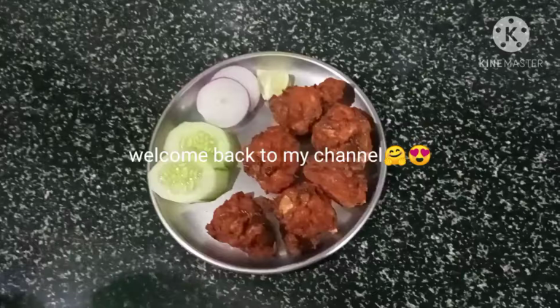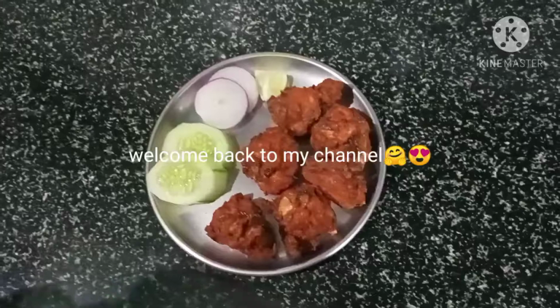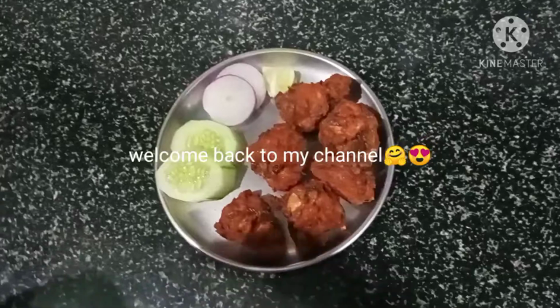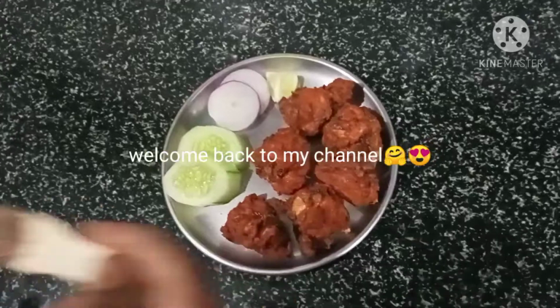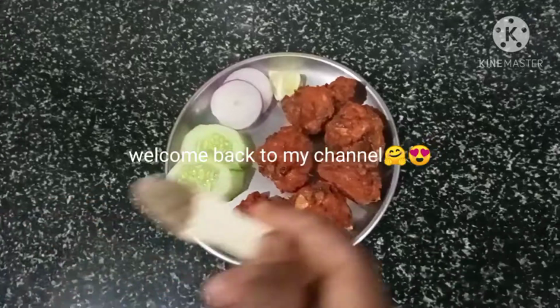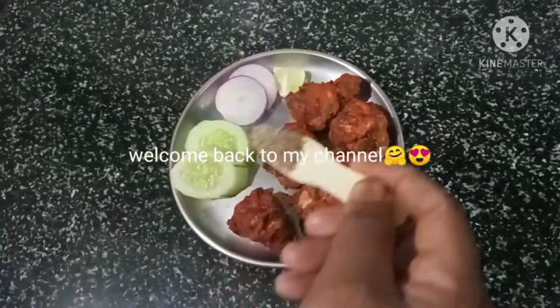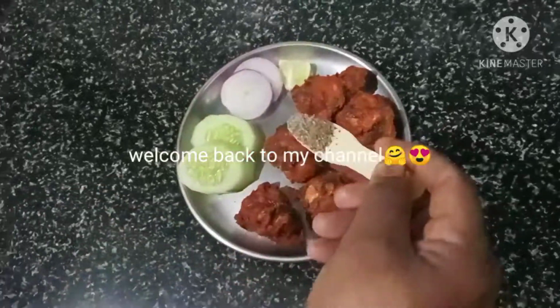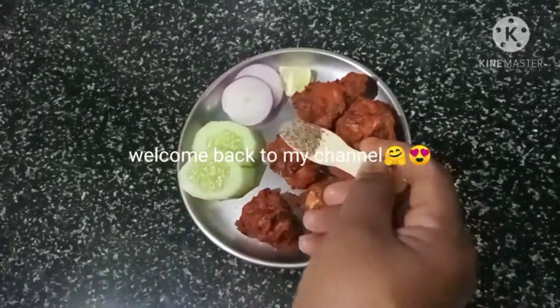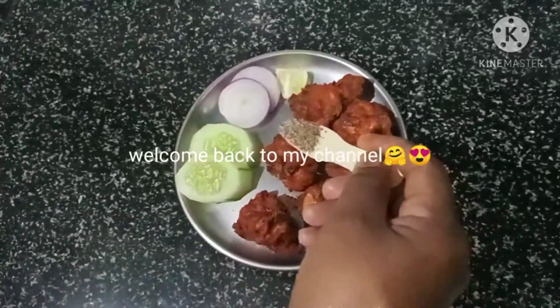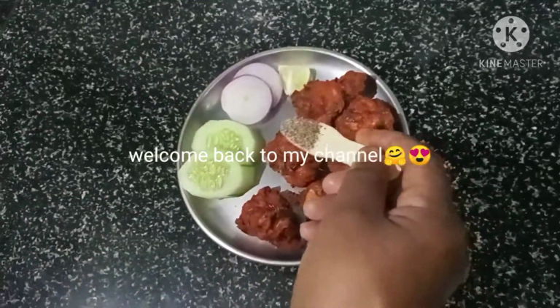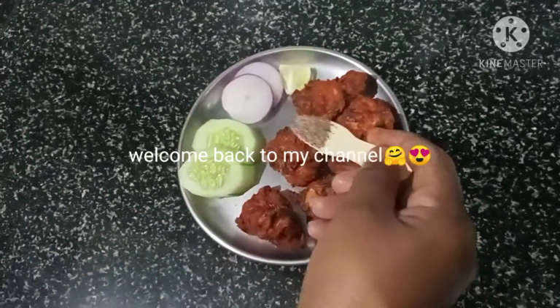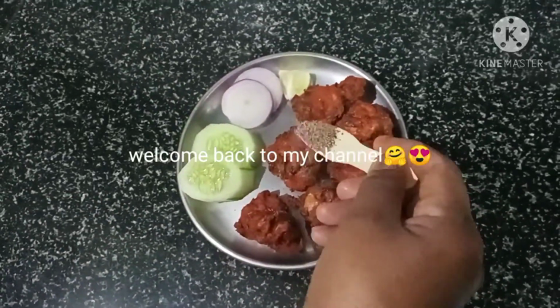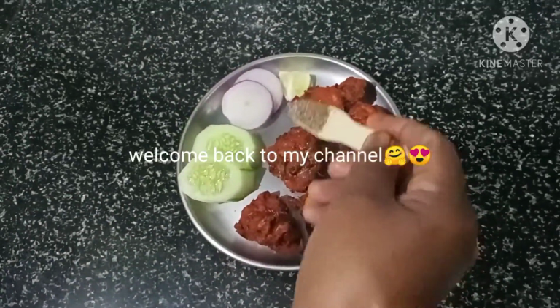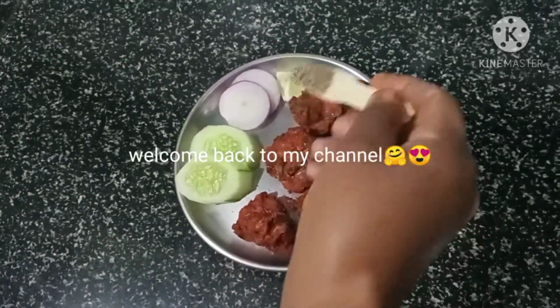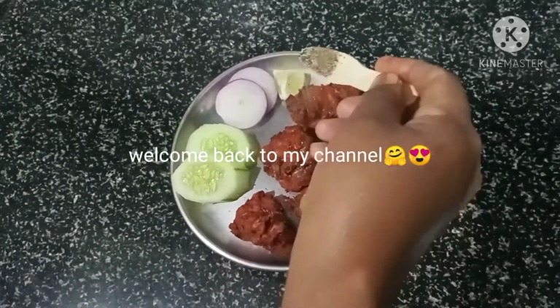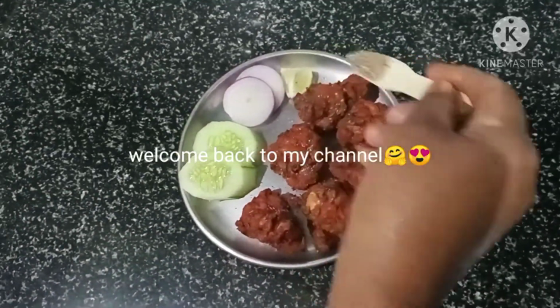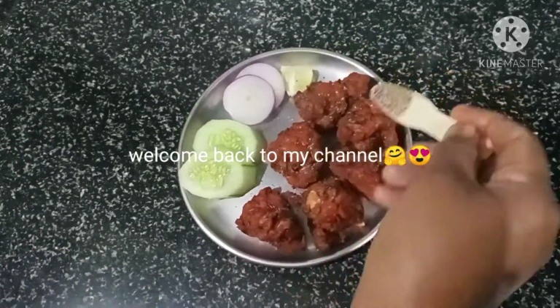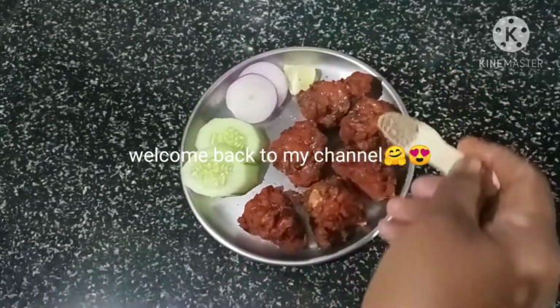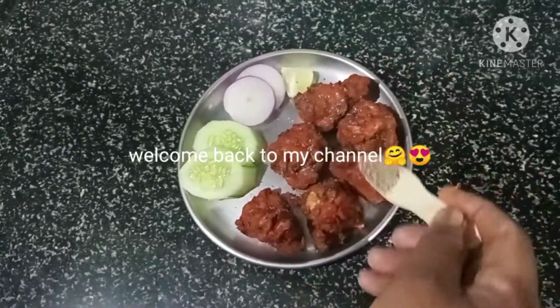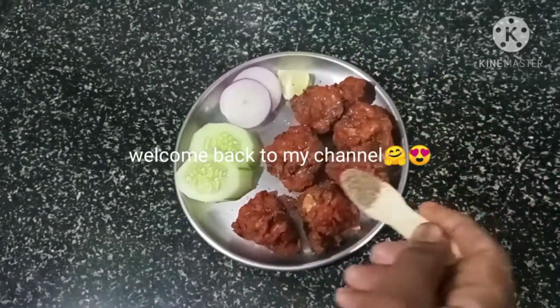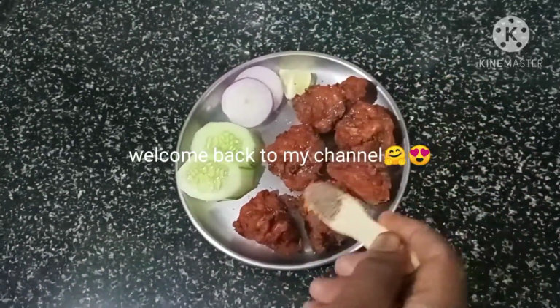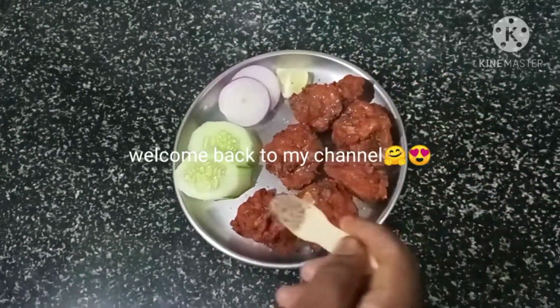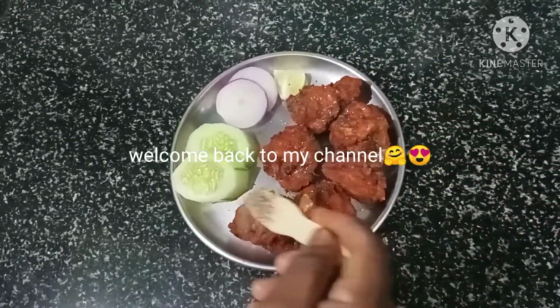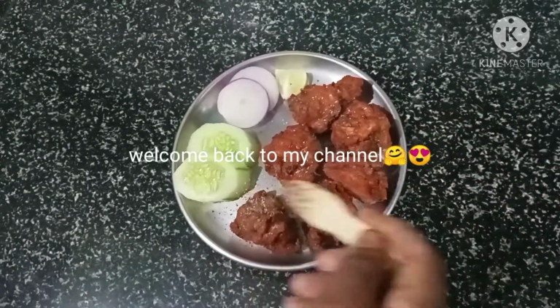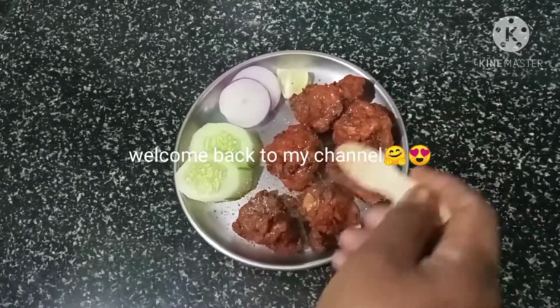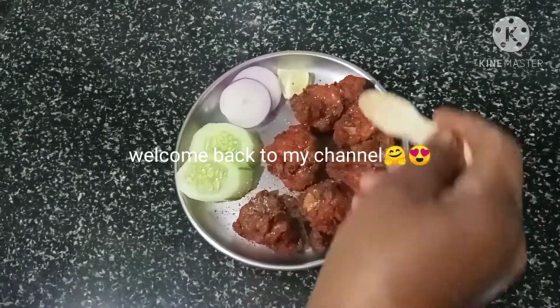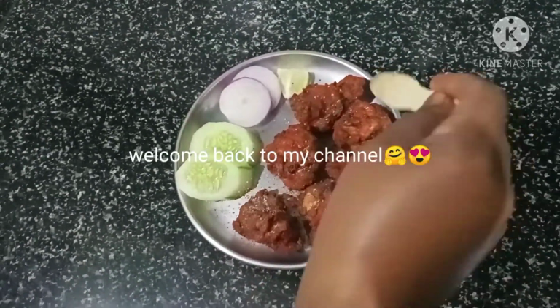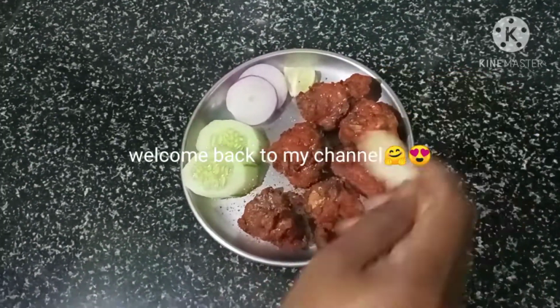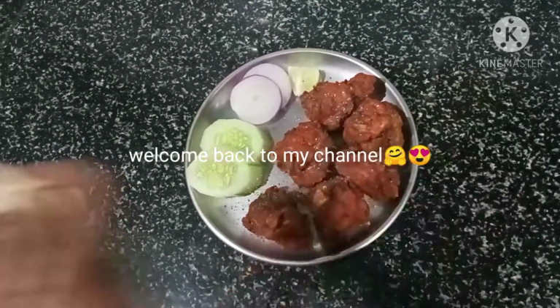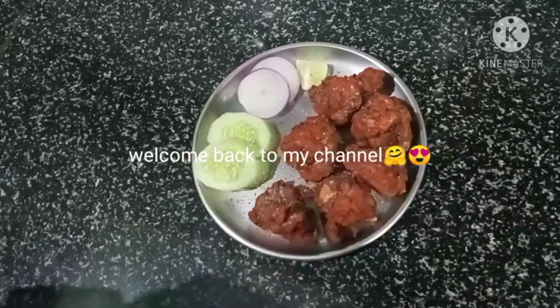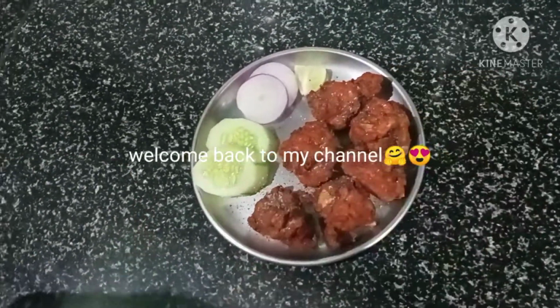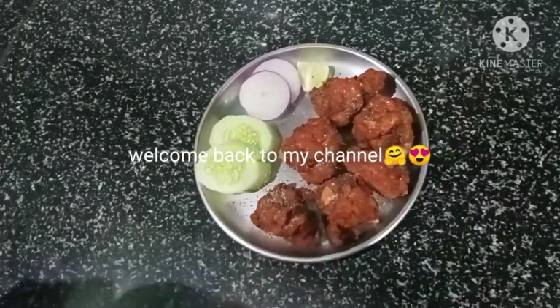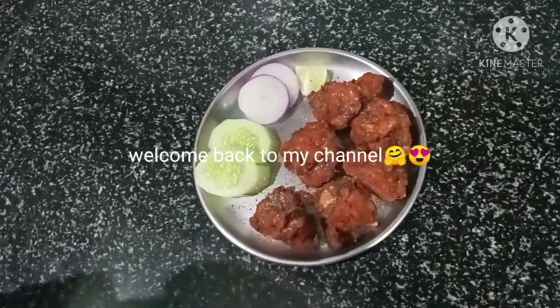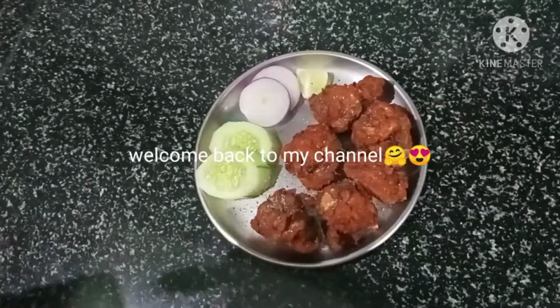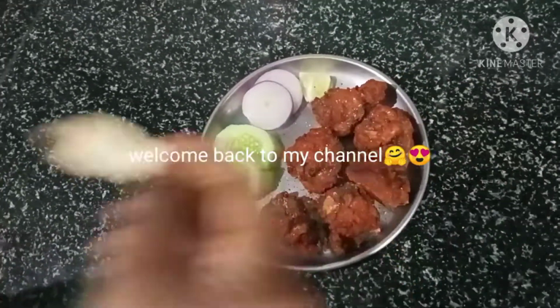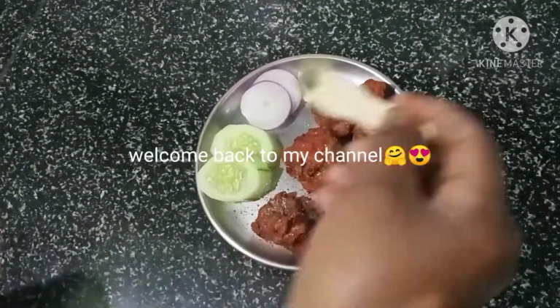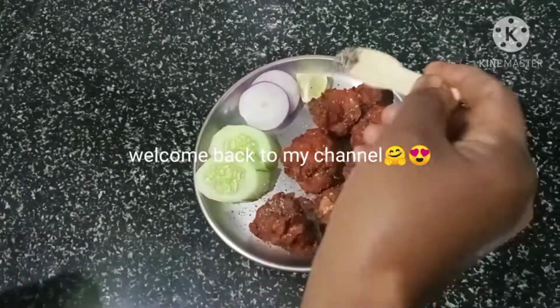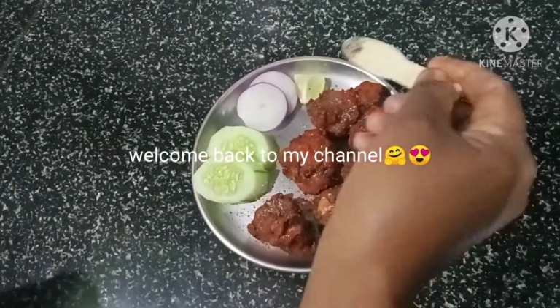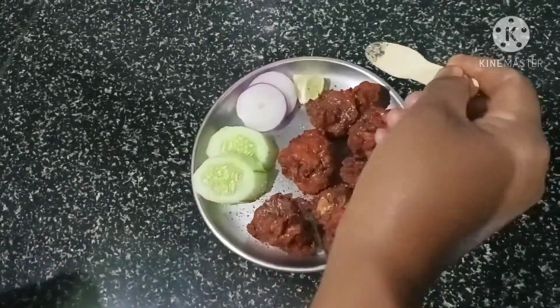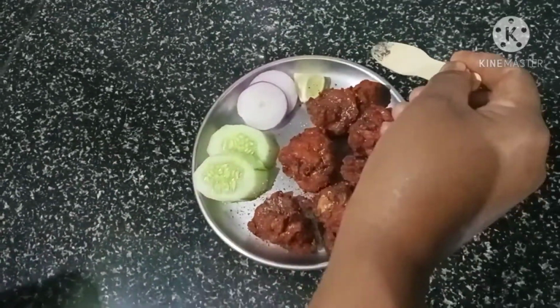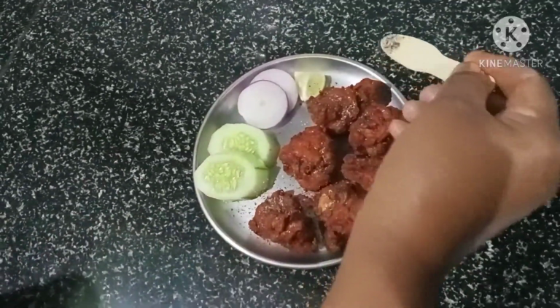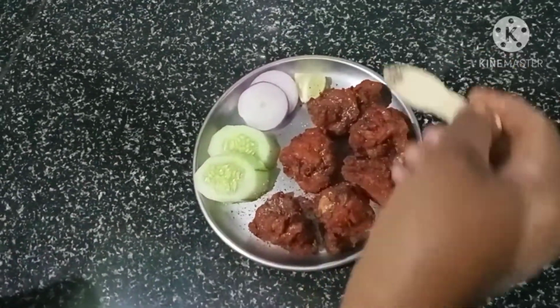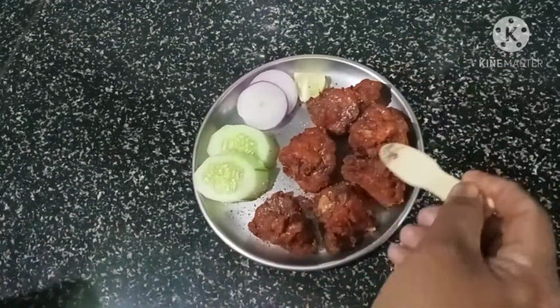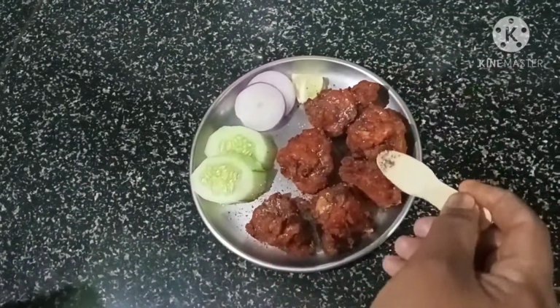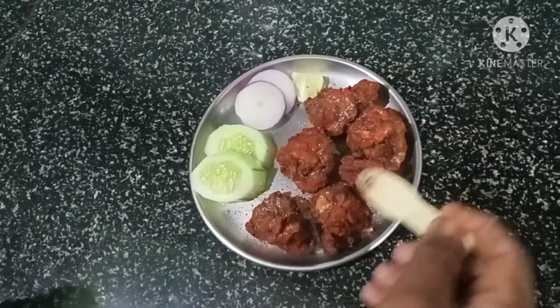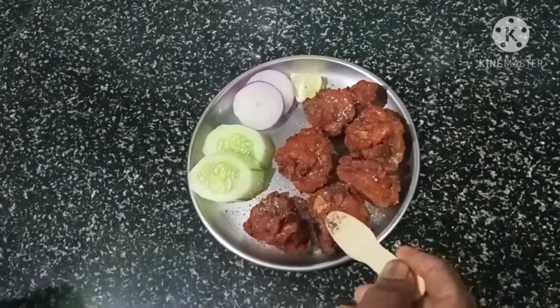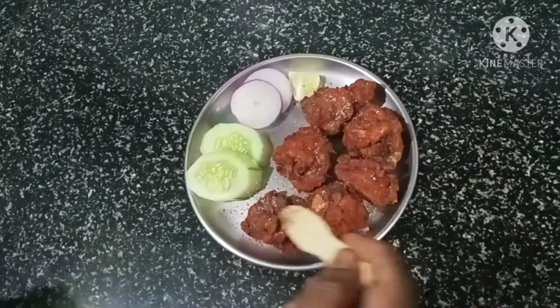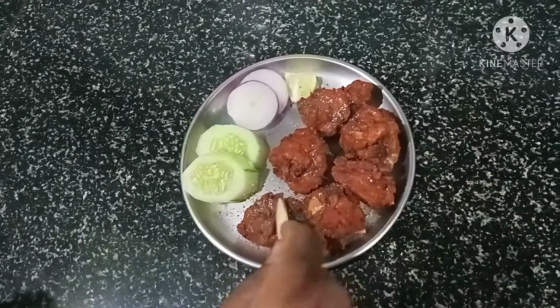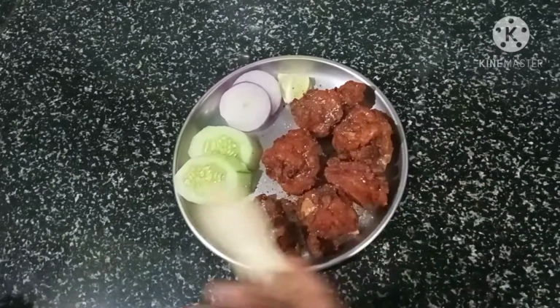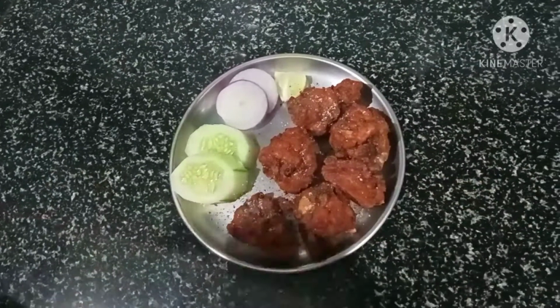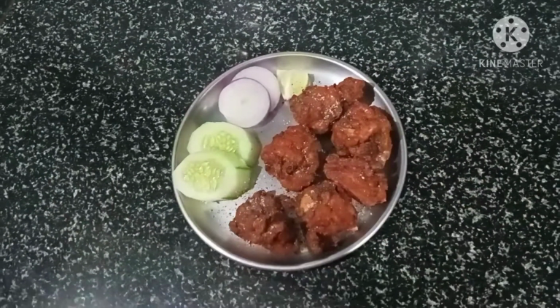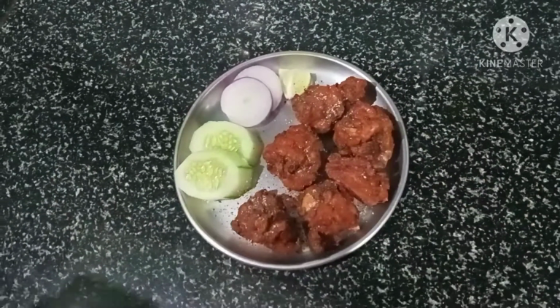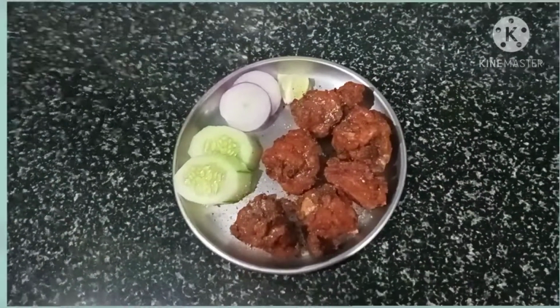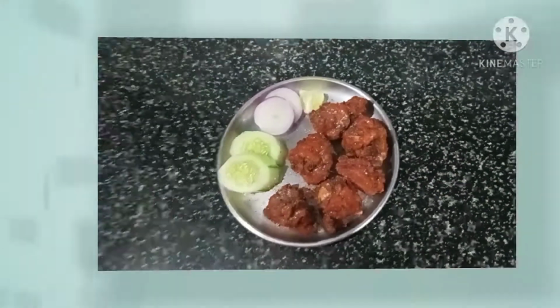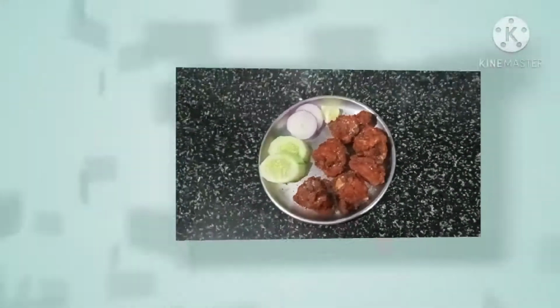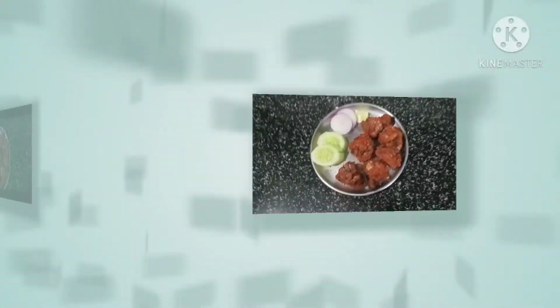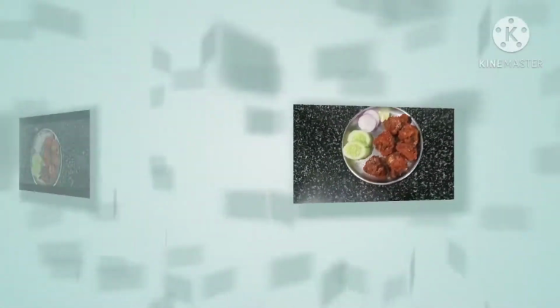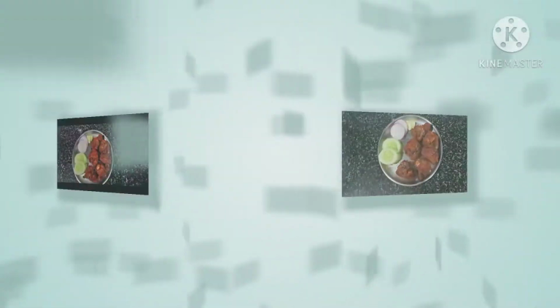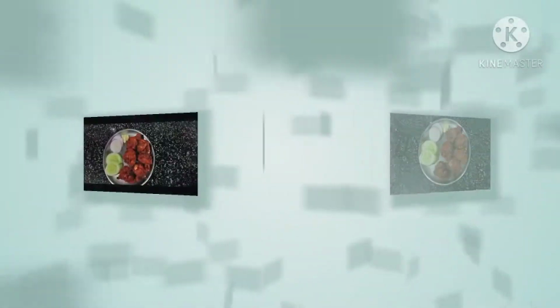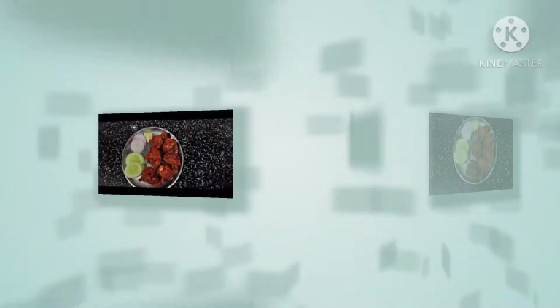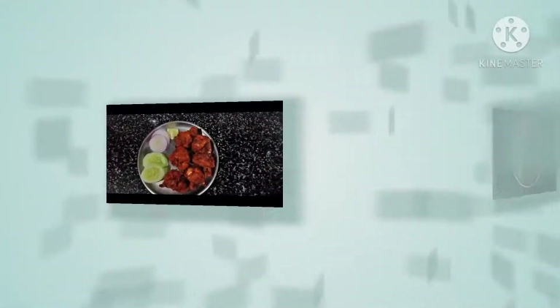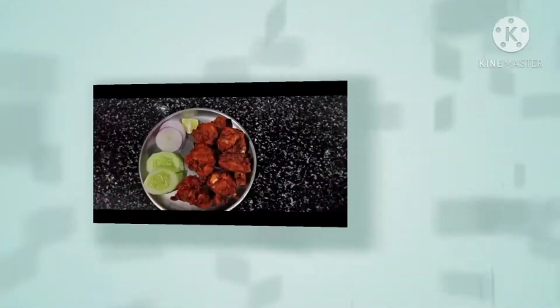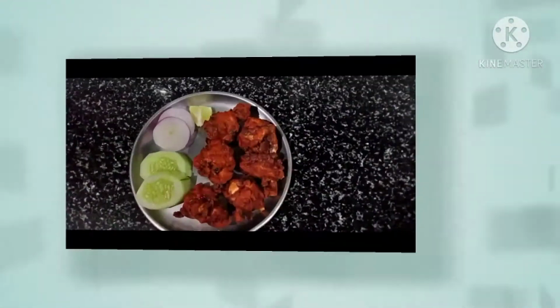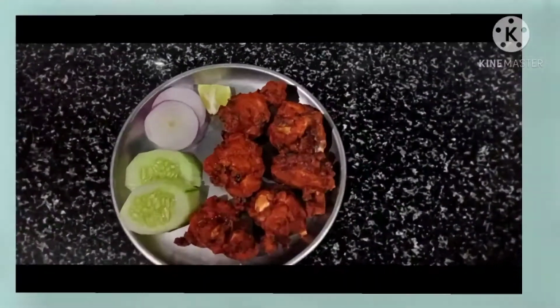Hi friends! Hello everyone! Today I am going to show you a simple and easy way to make a kebab.